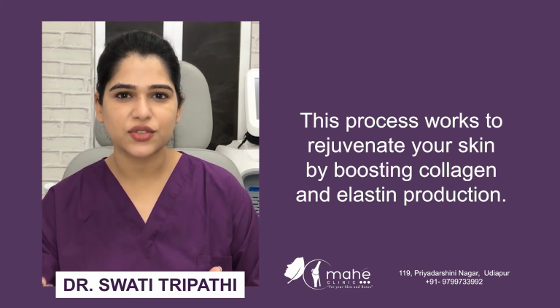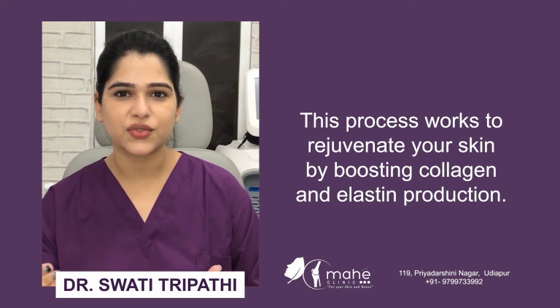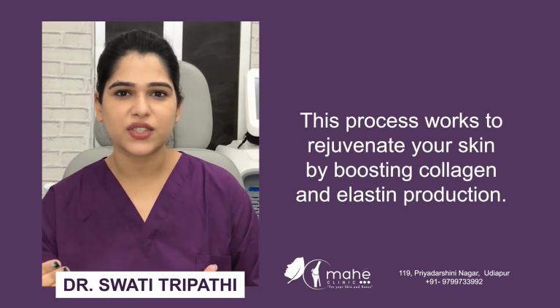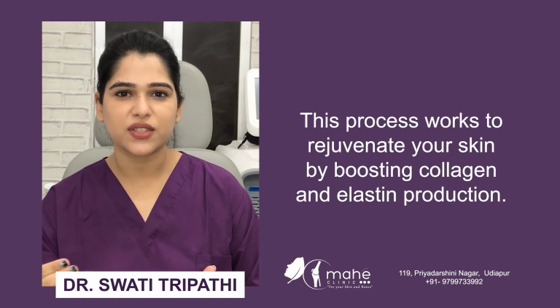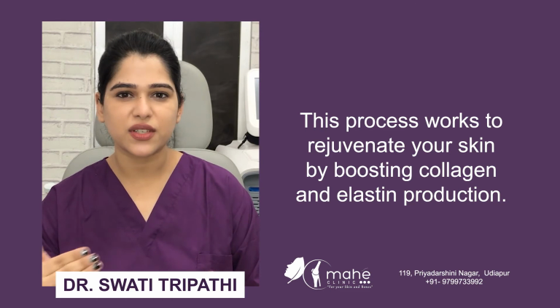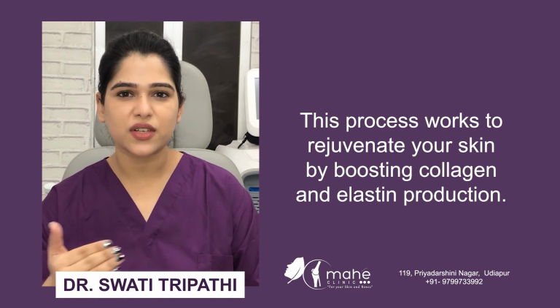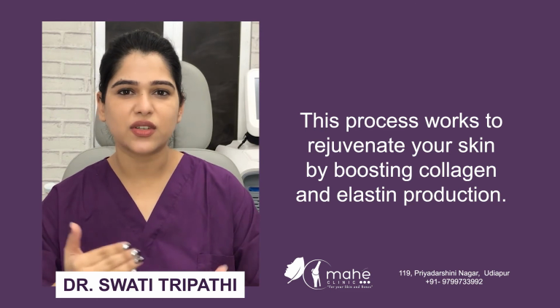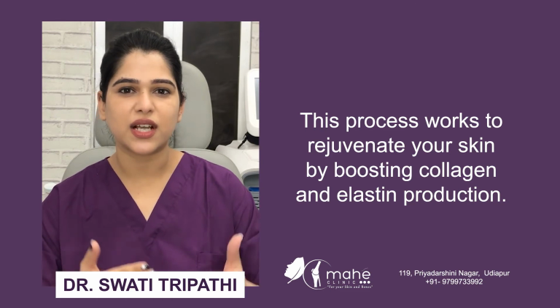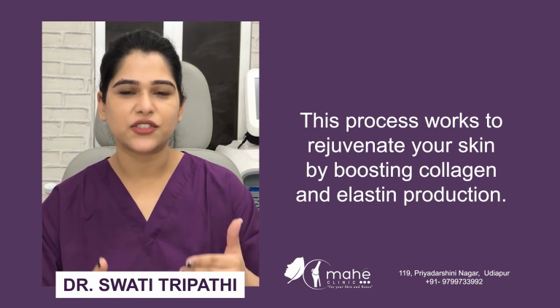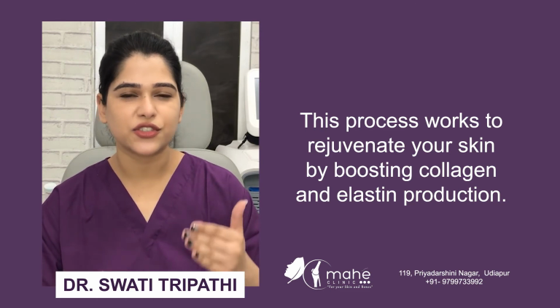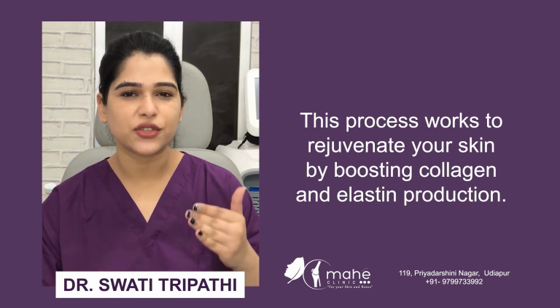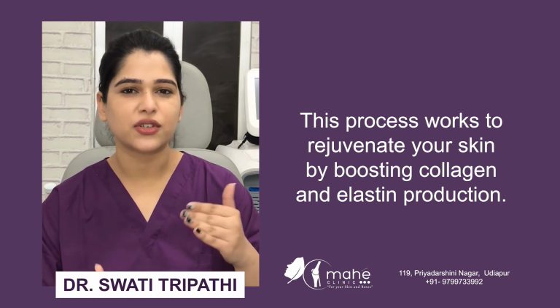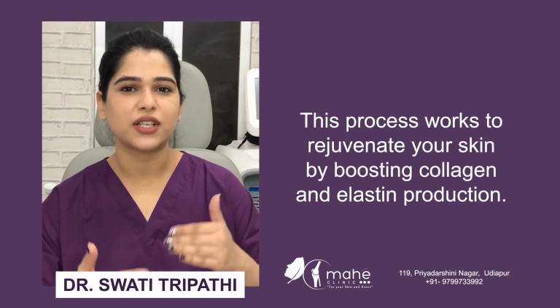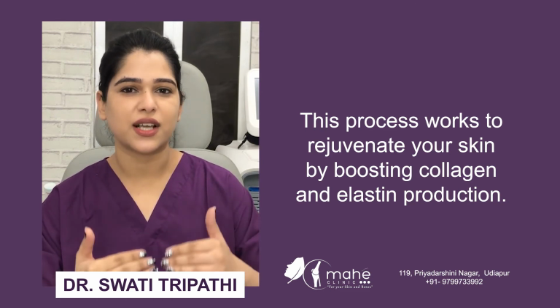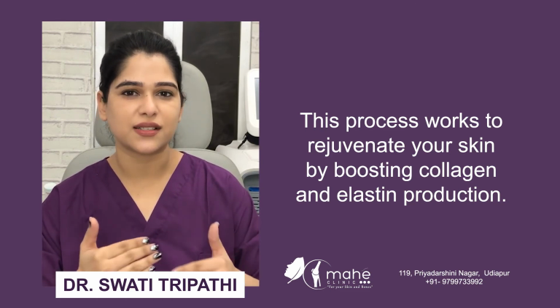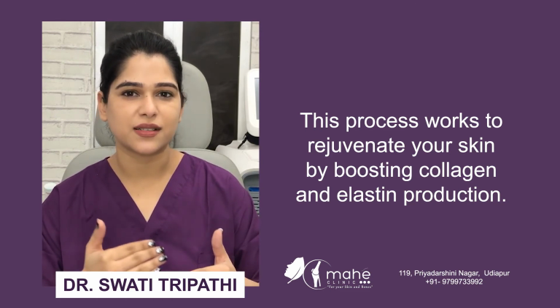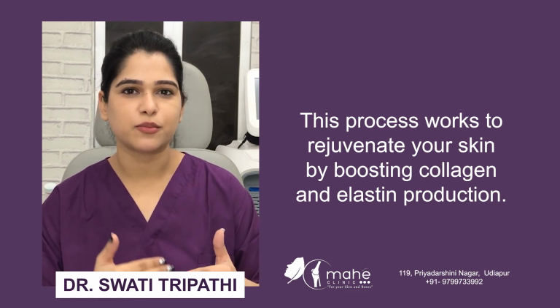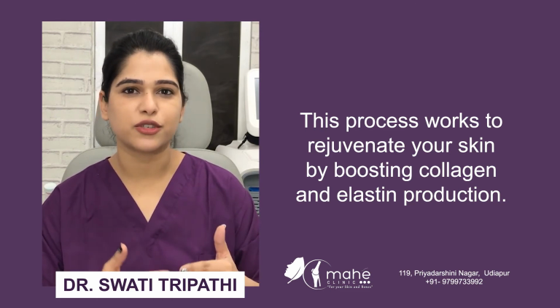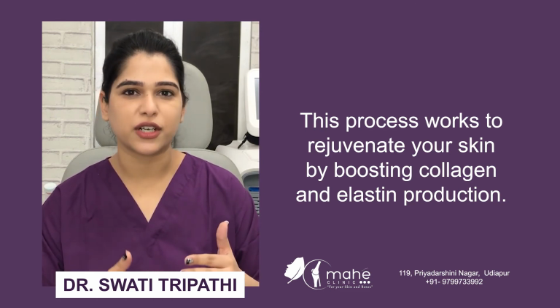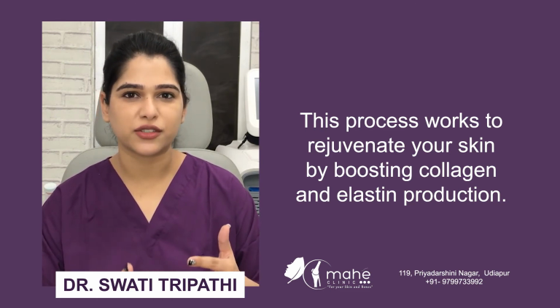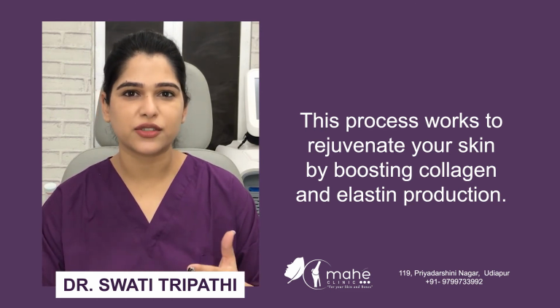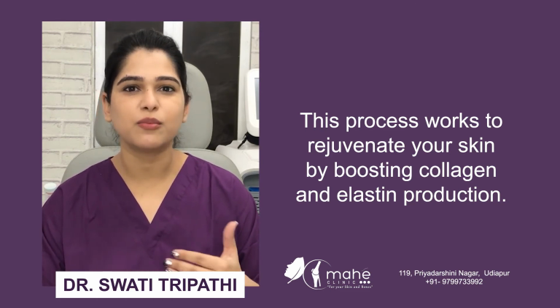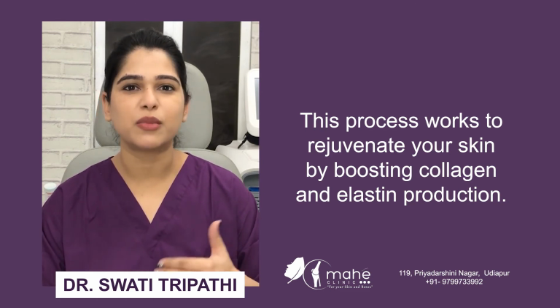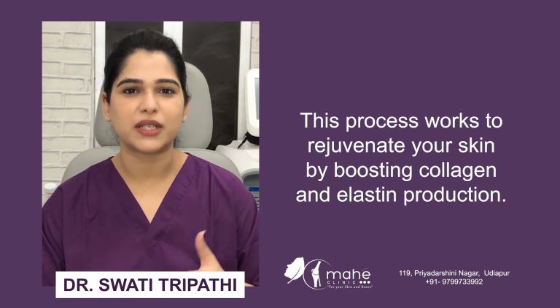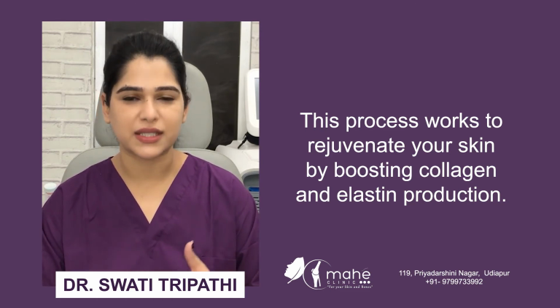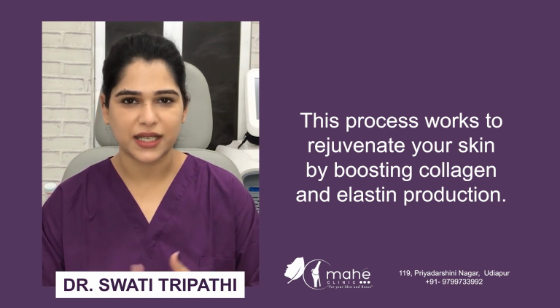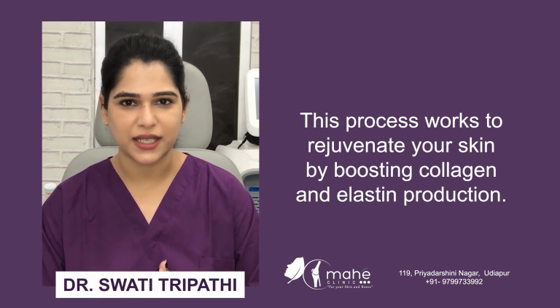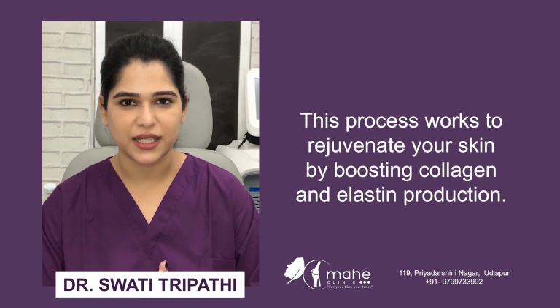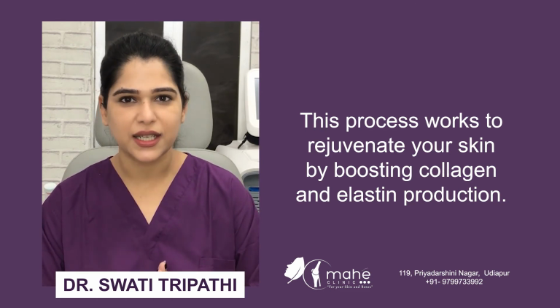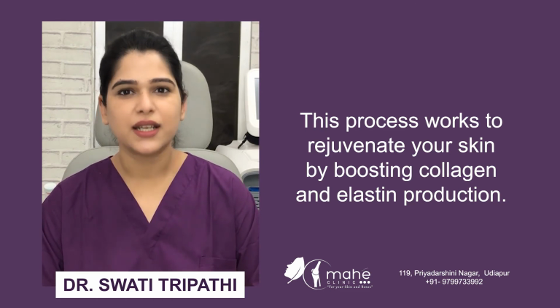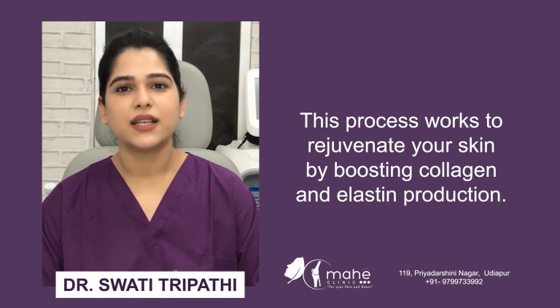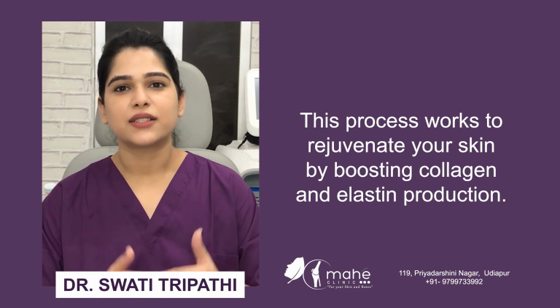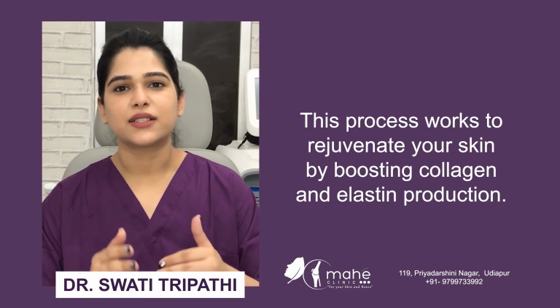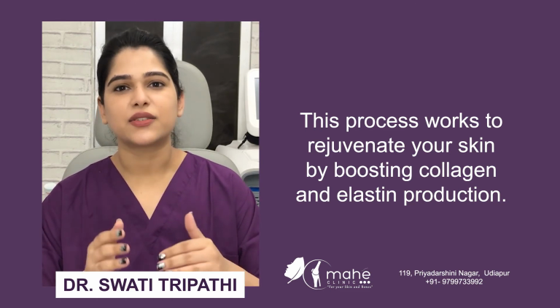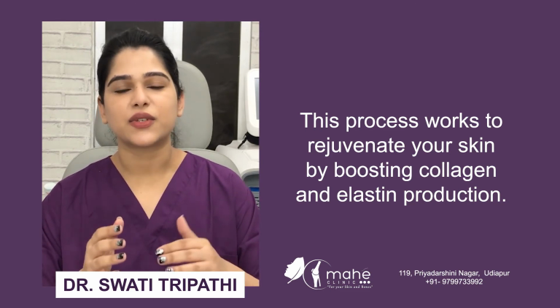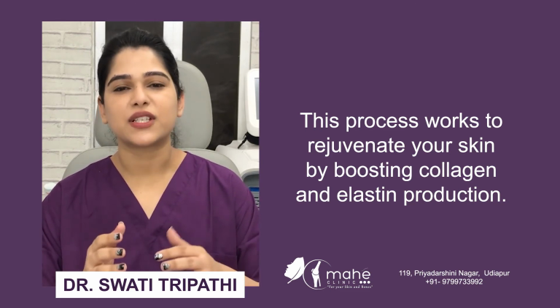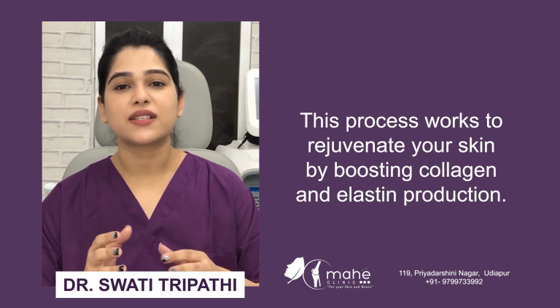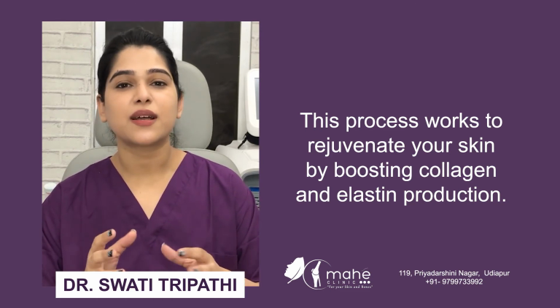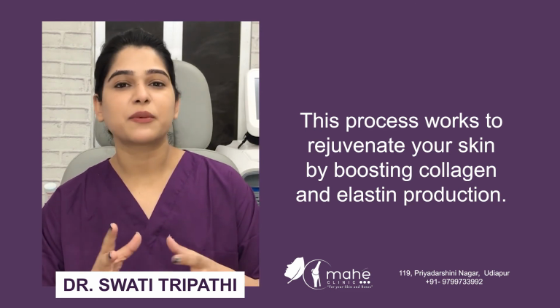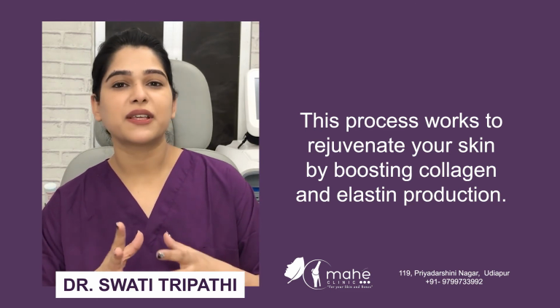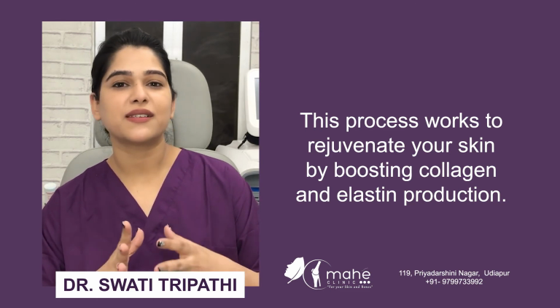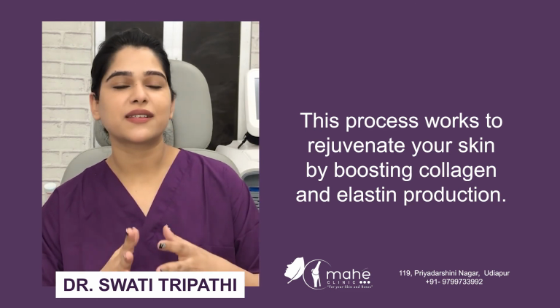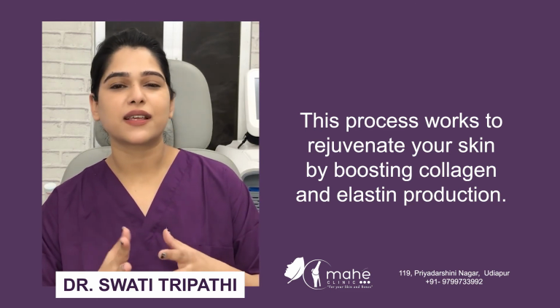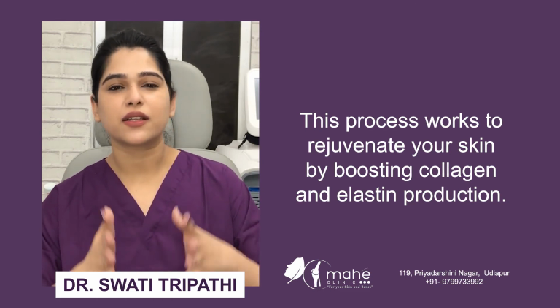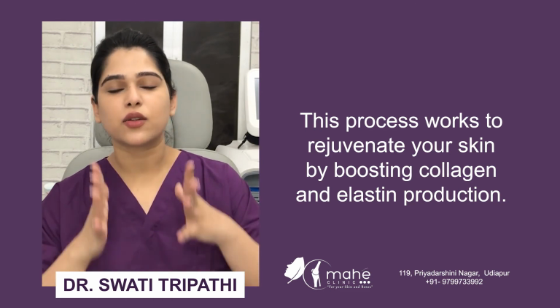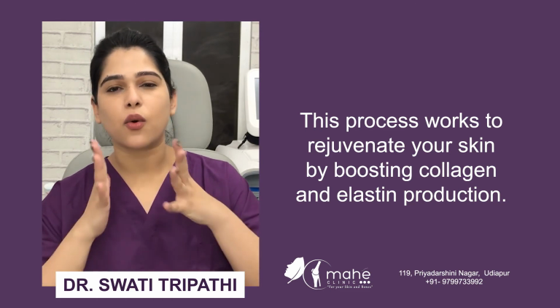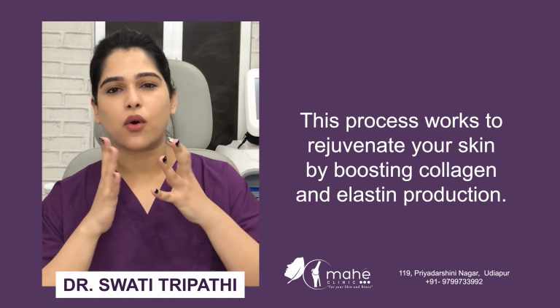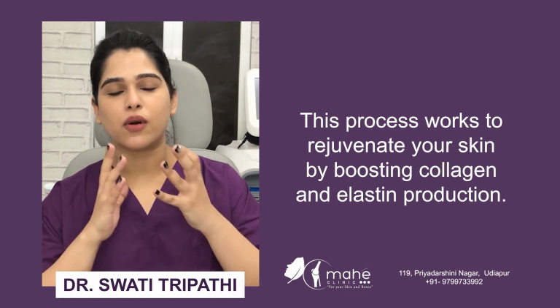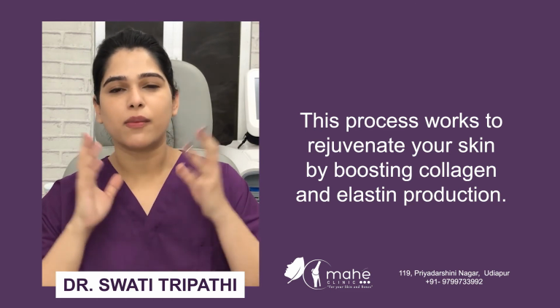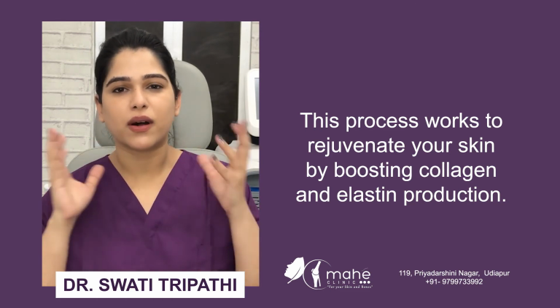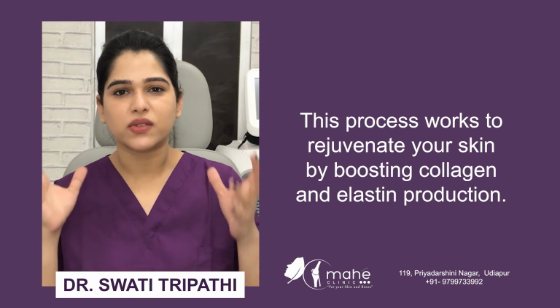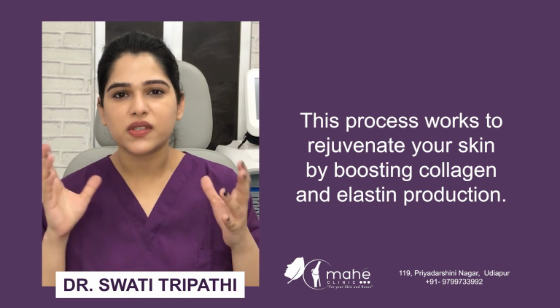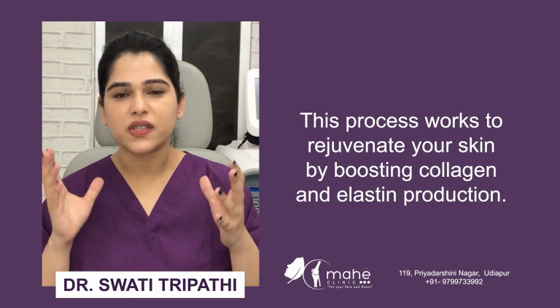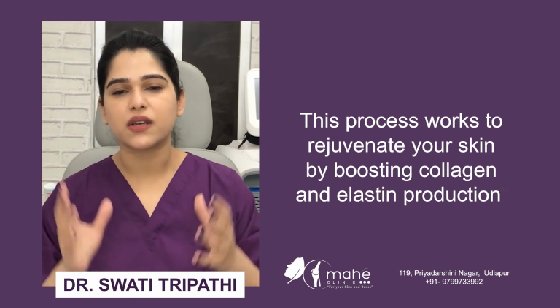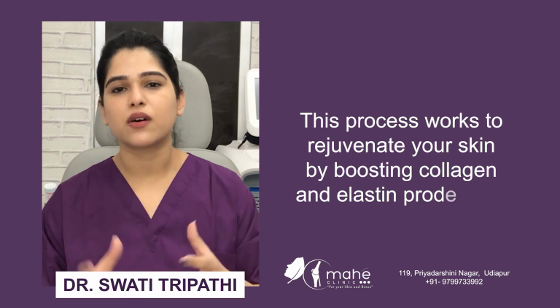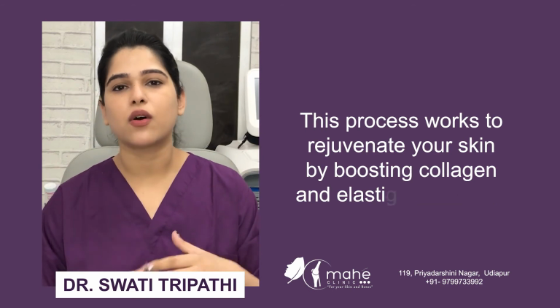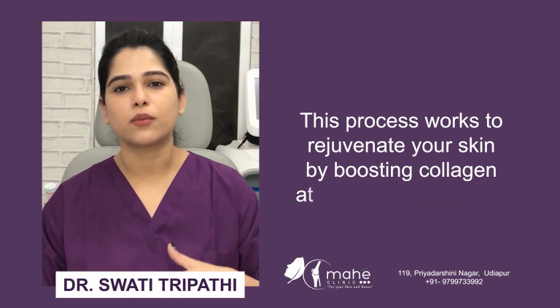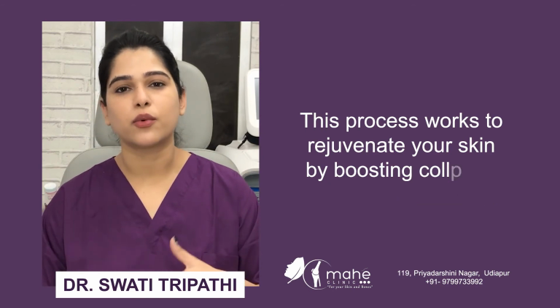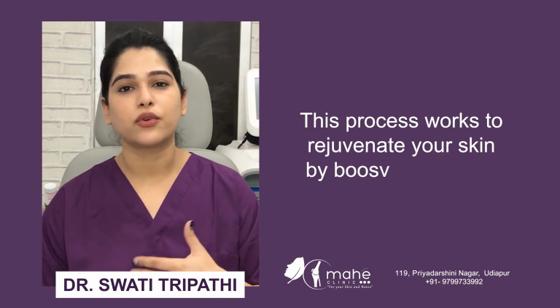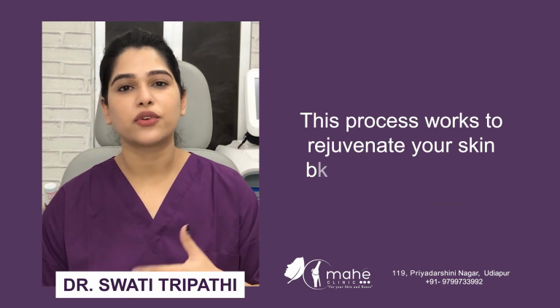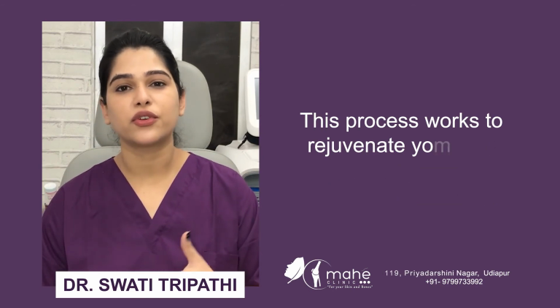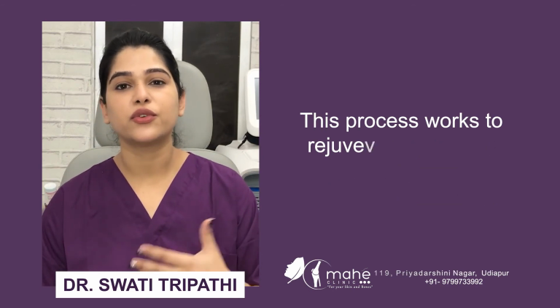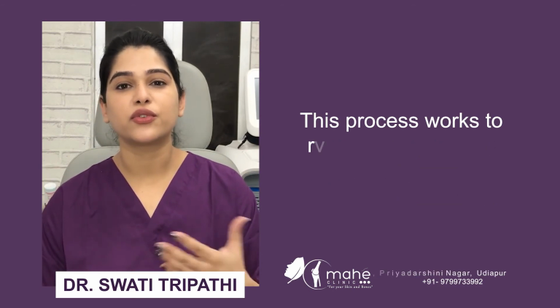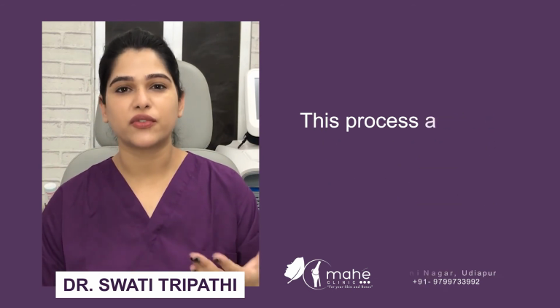That's why collagen and elastin production increases, and that's why your skin is more bouncy and full.